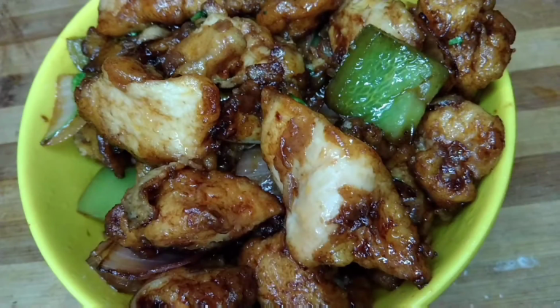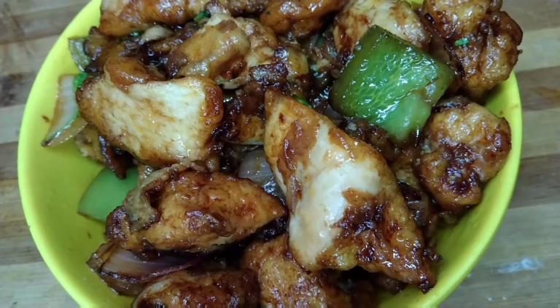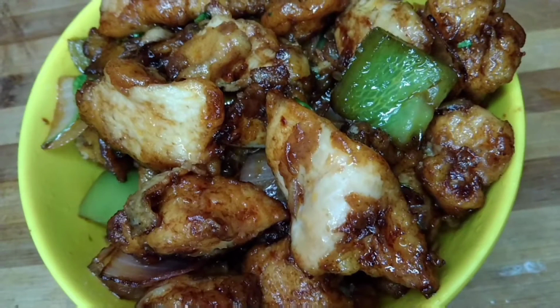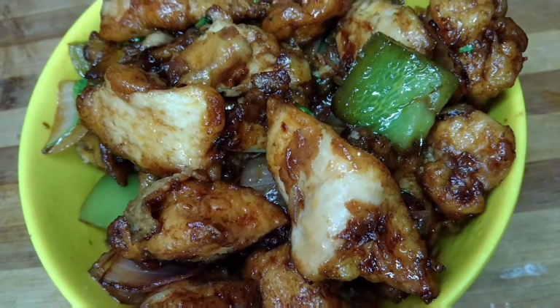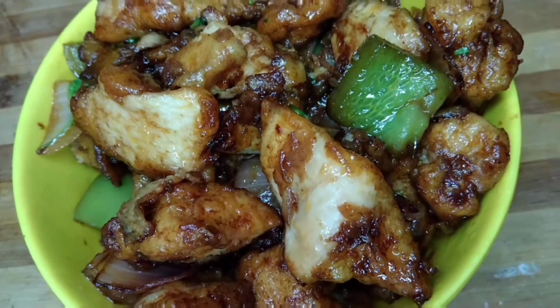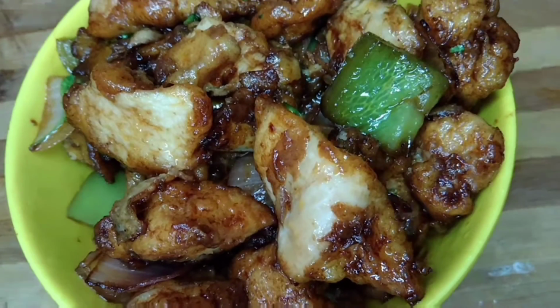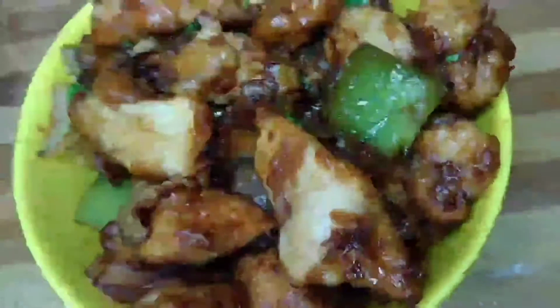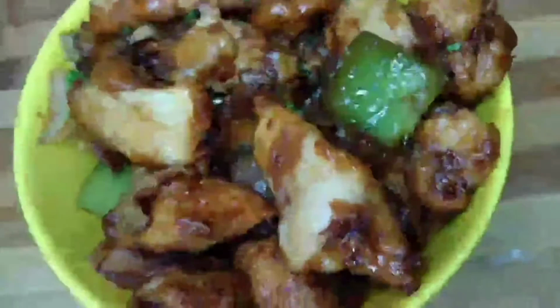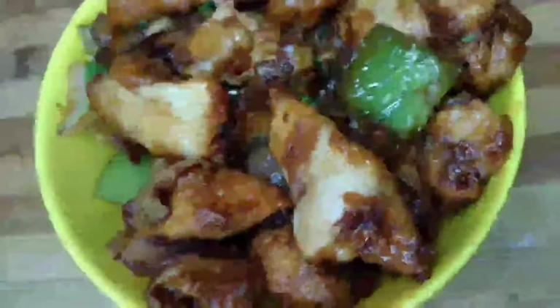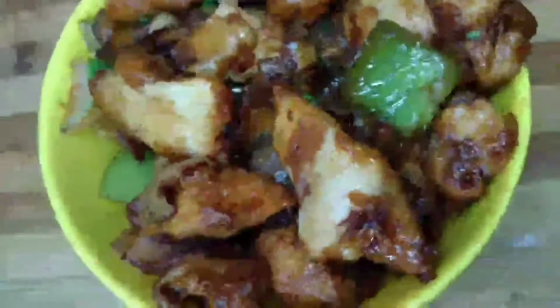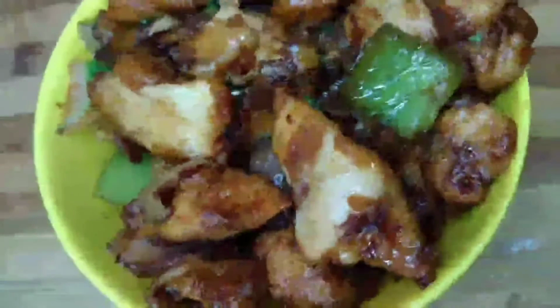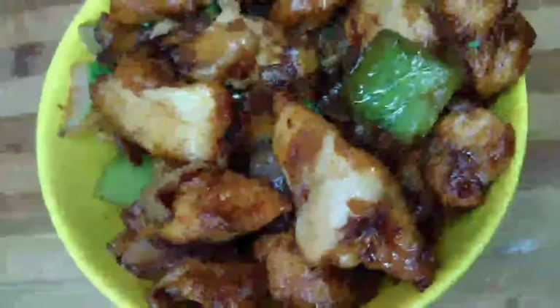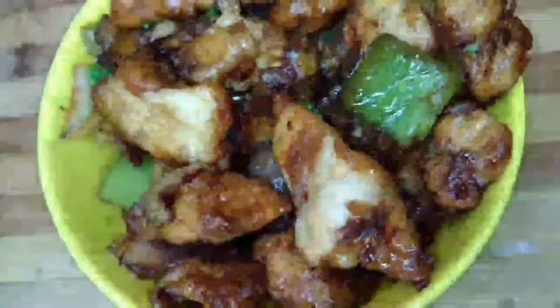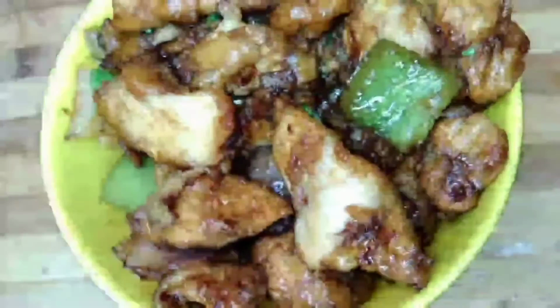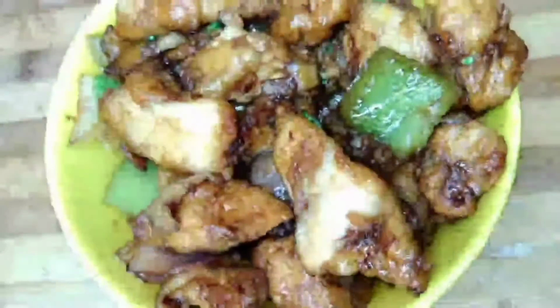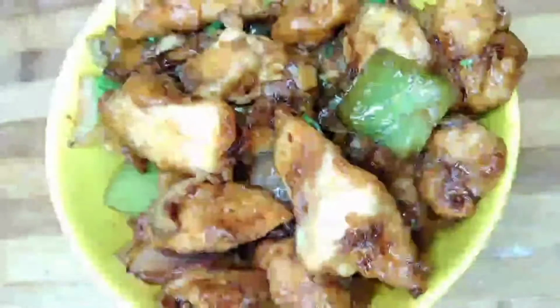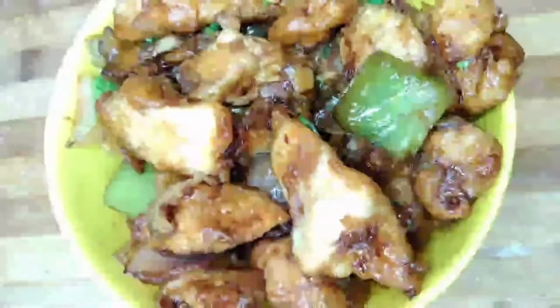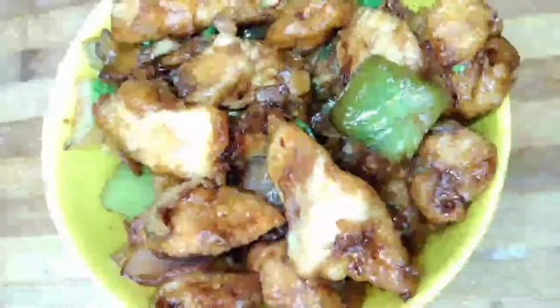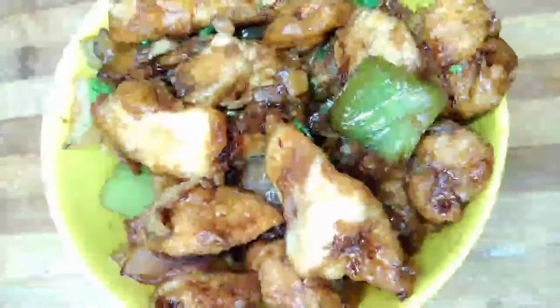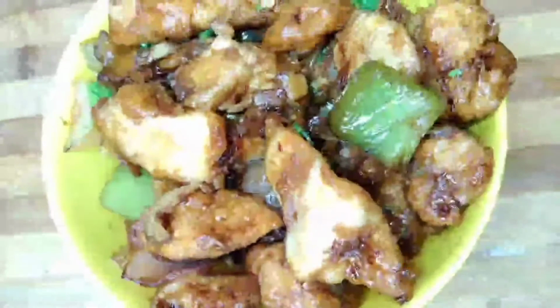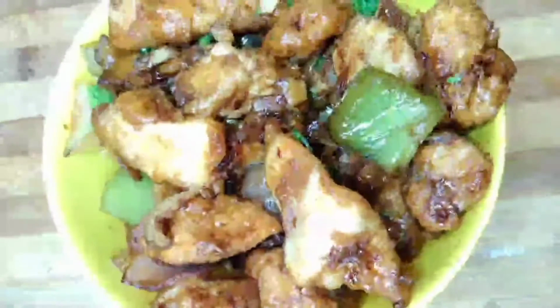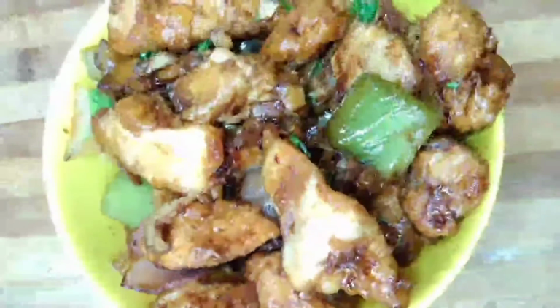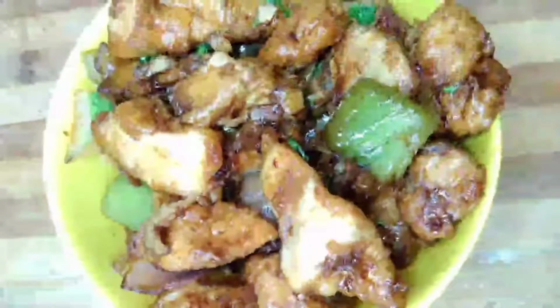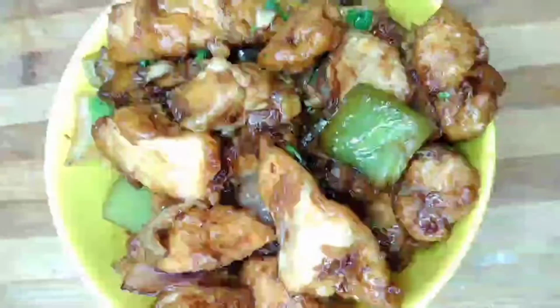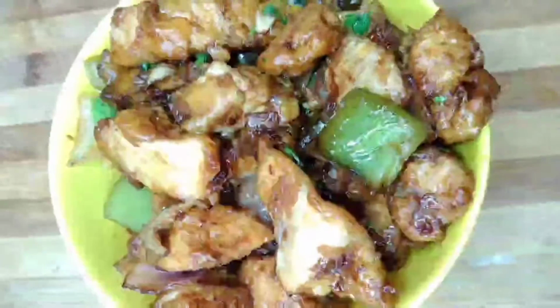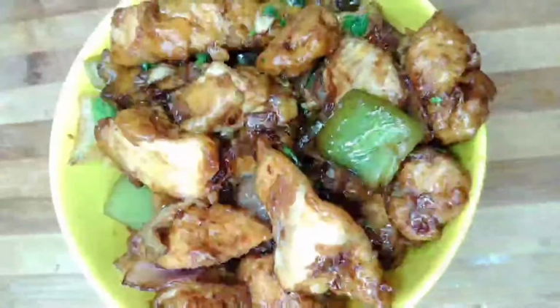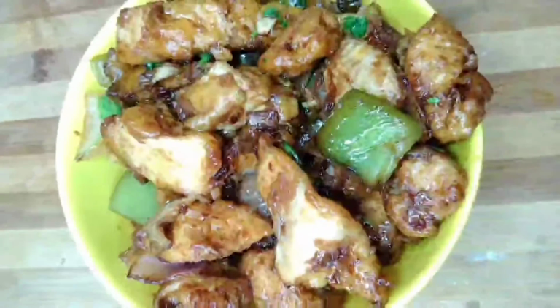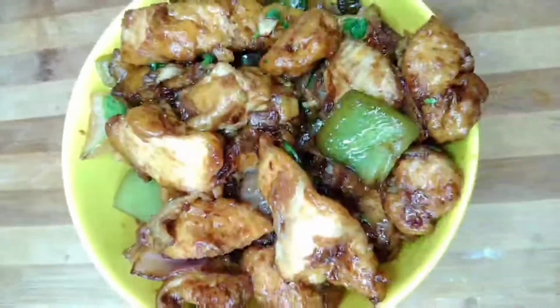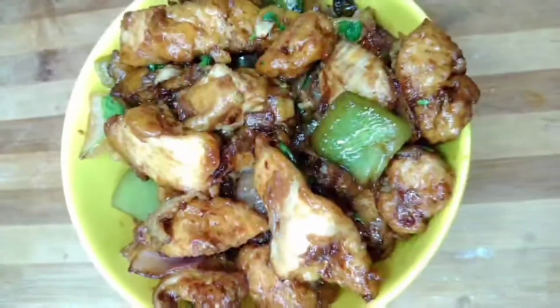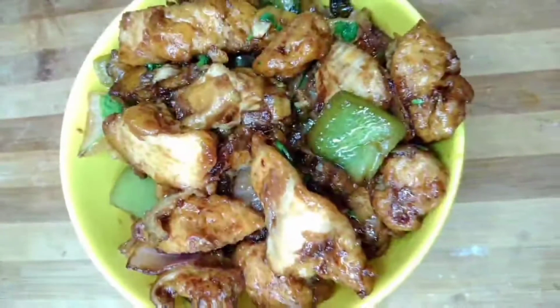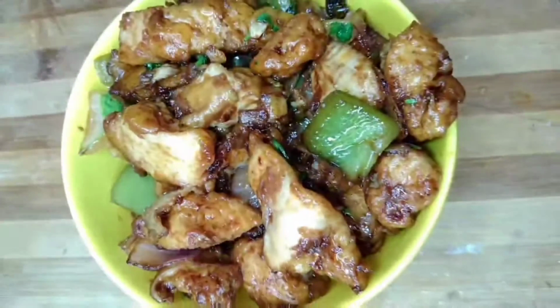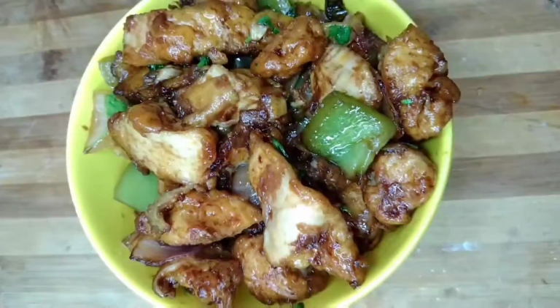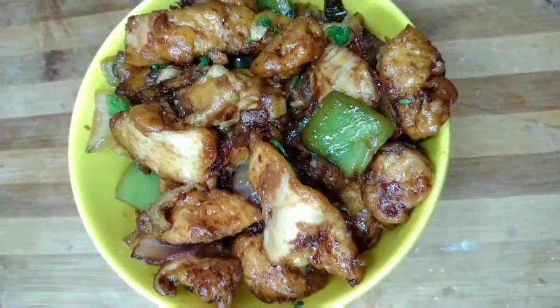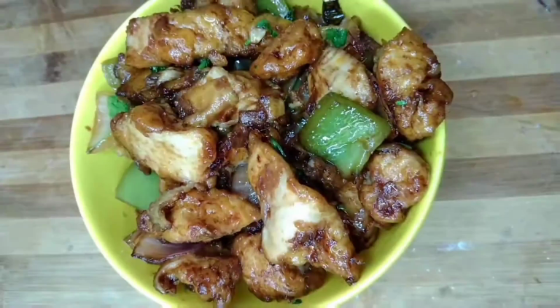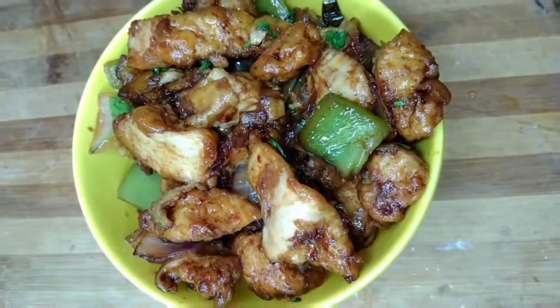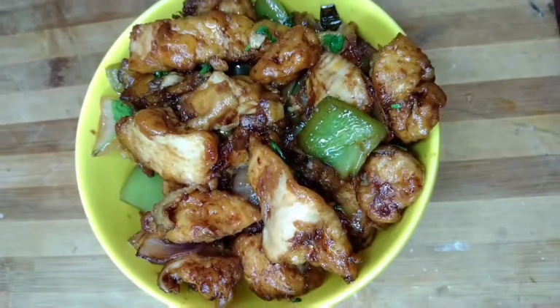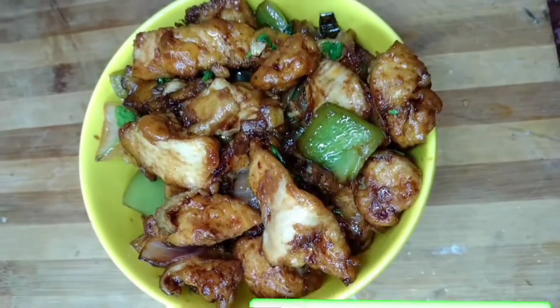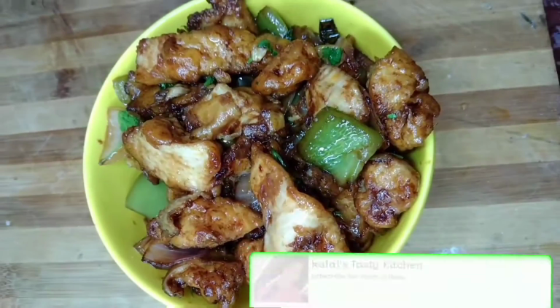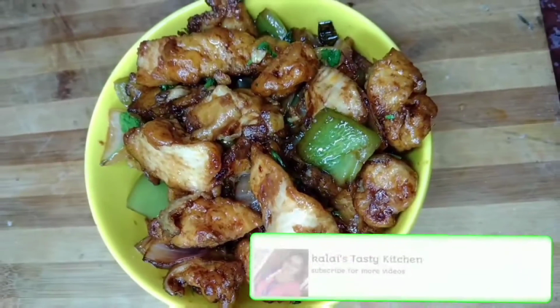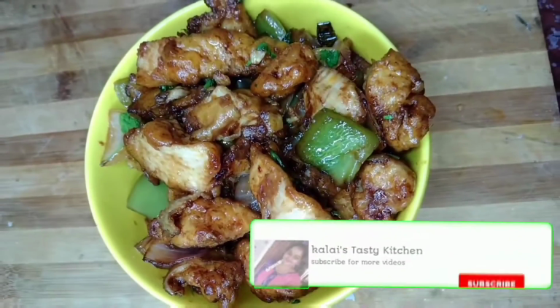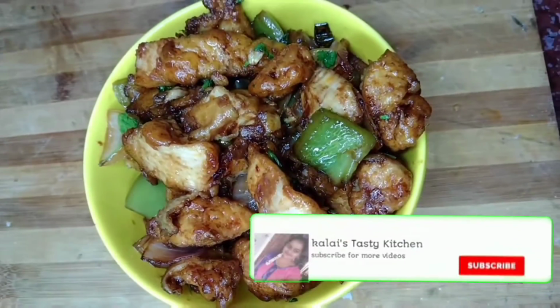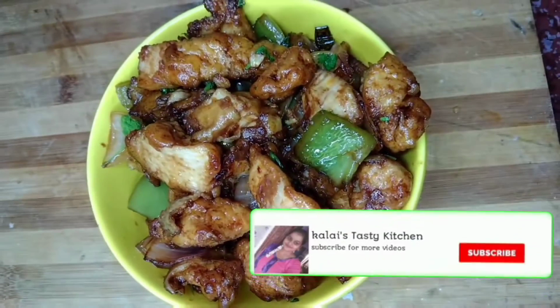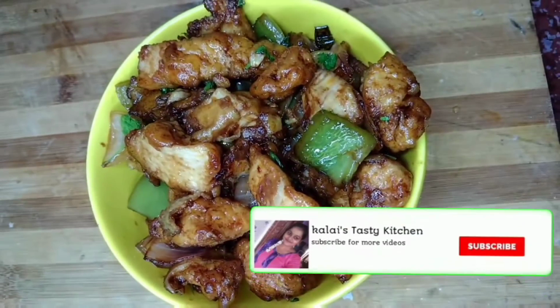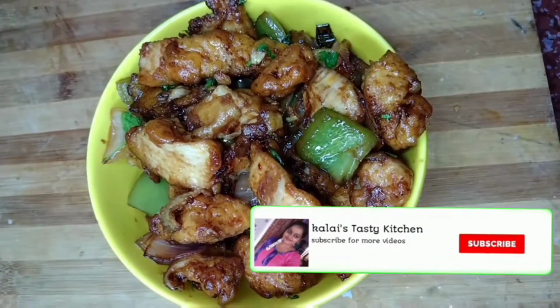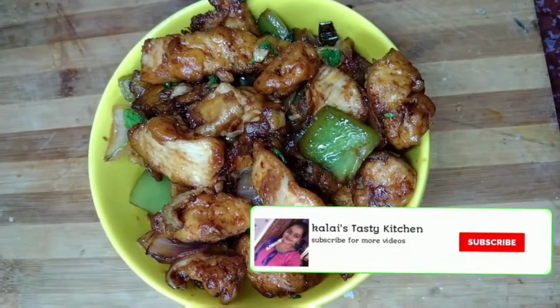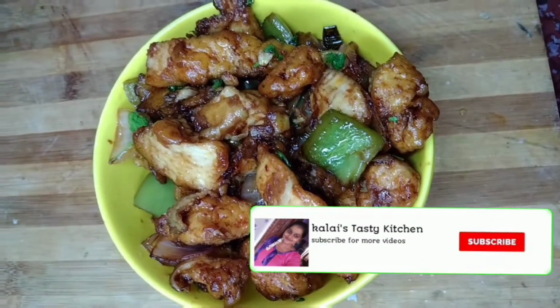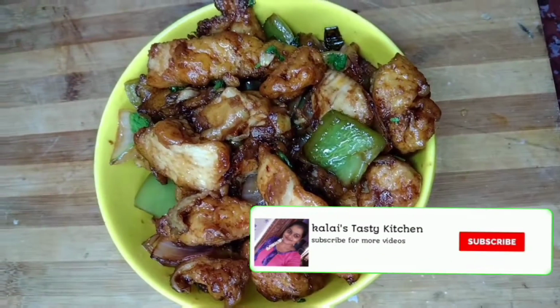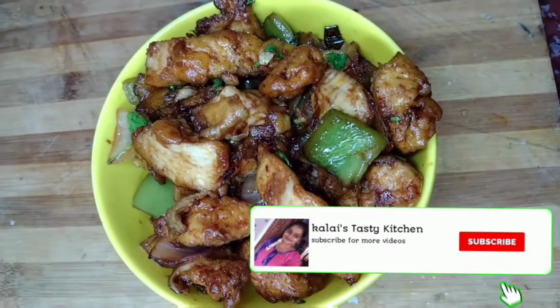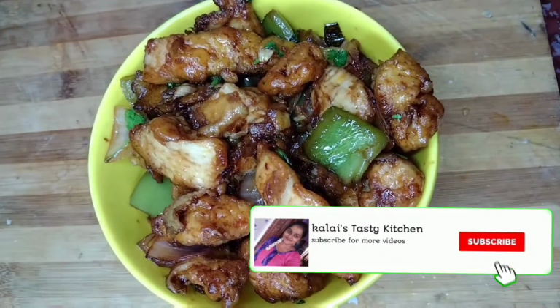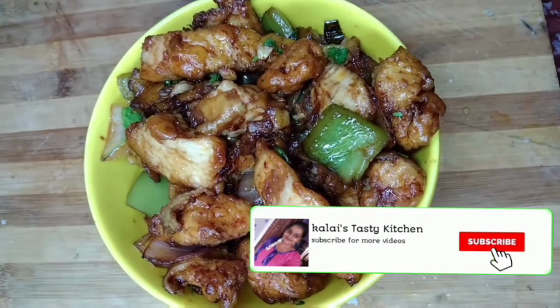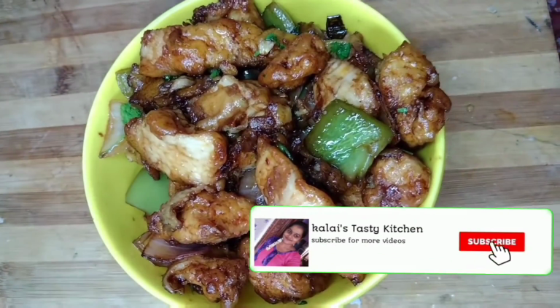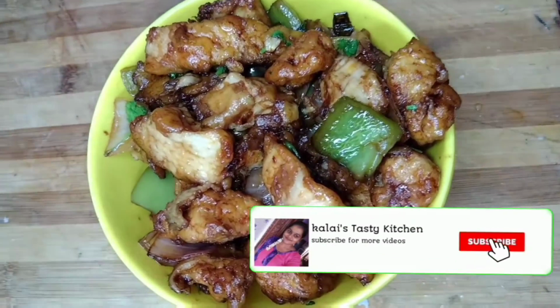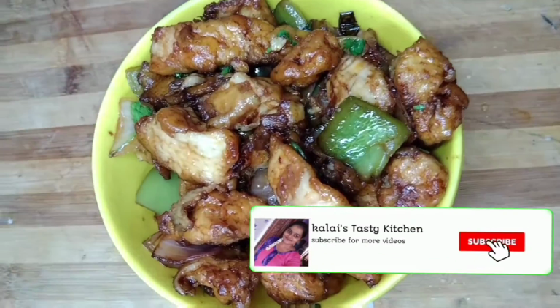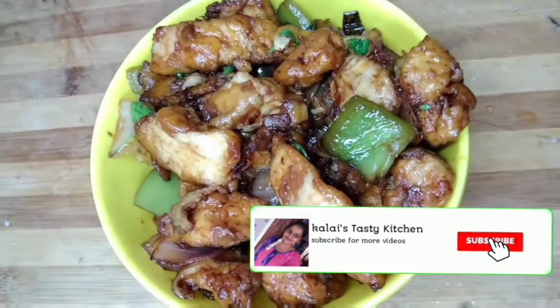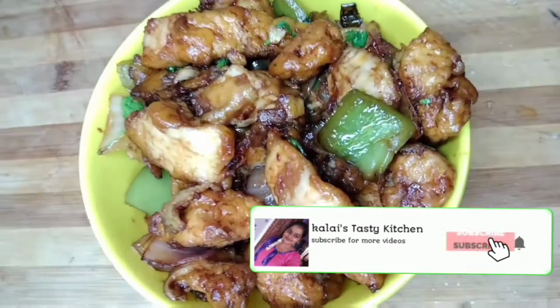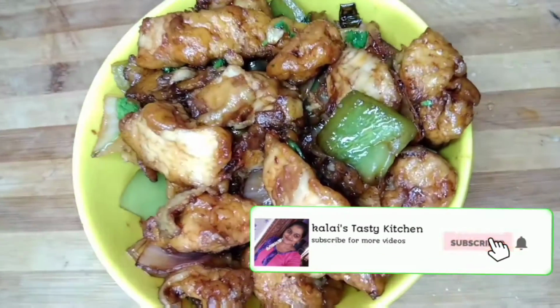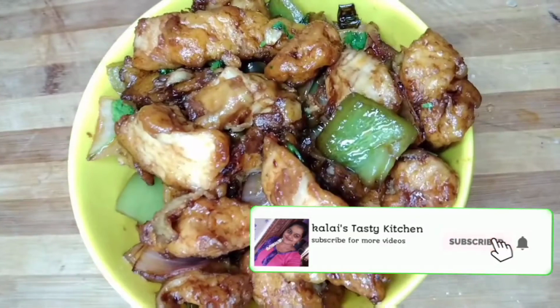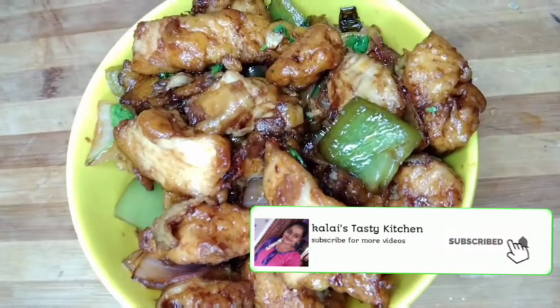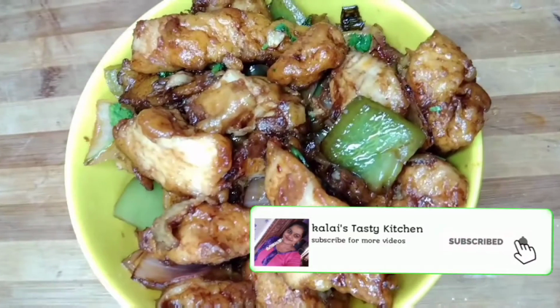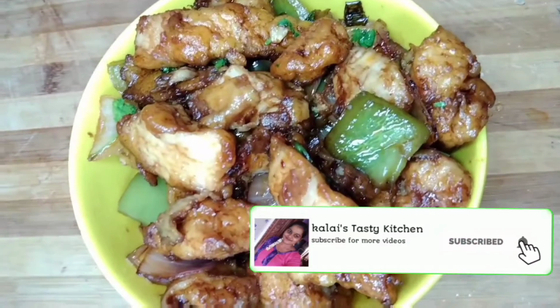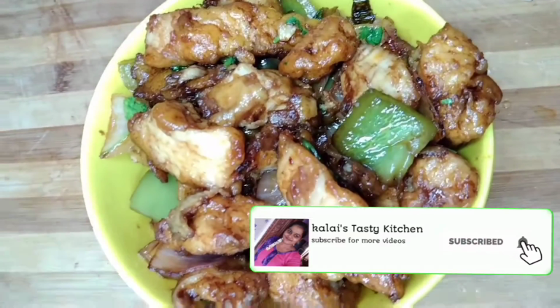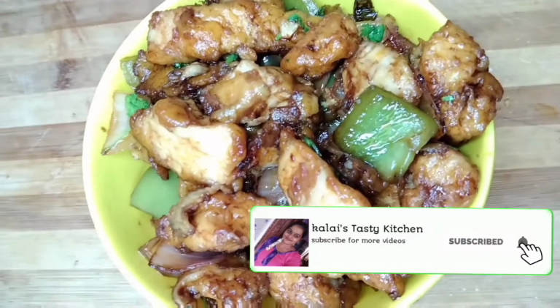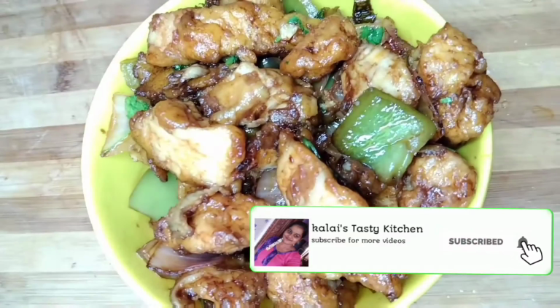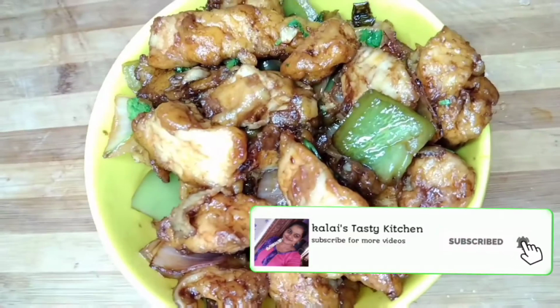Hi friends, if you are watching our channel for the first time, you can subscribe to our channel. Now I am going to show you the recipe of chicken manchurian. Let's get started.